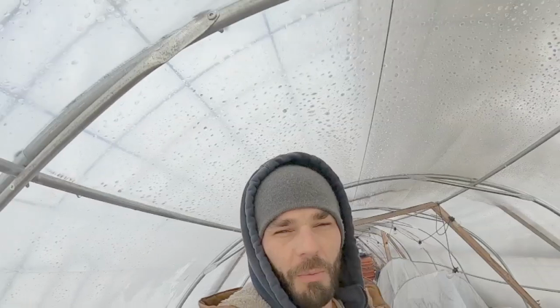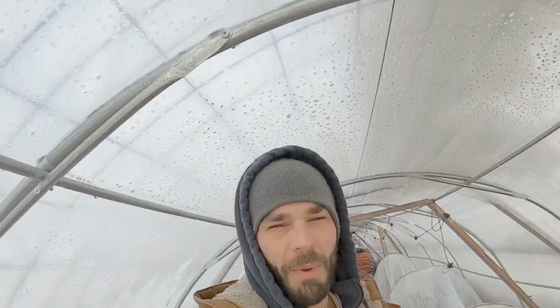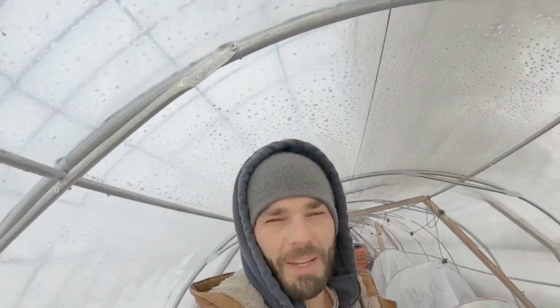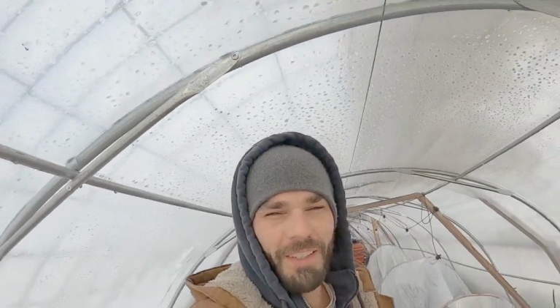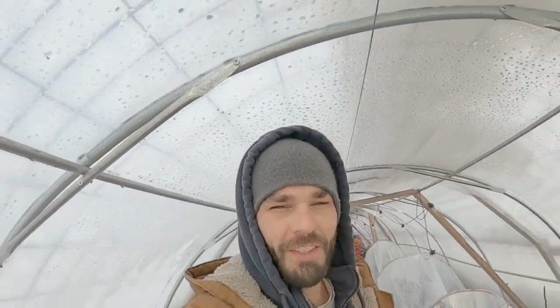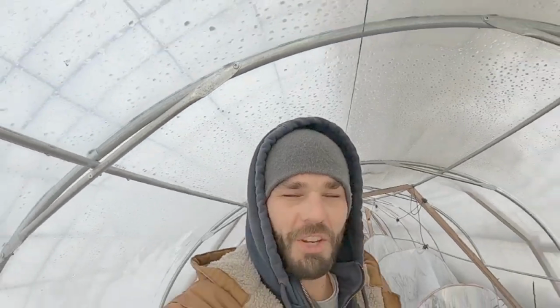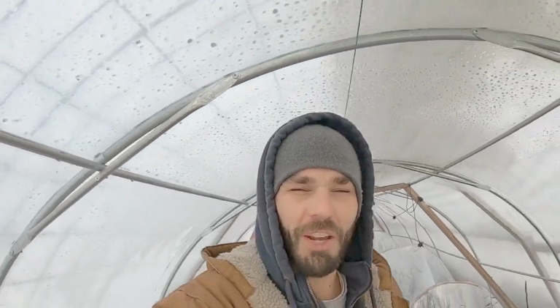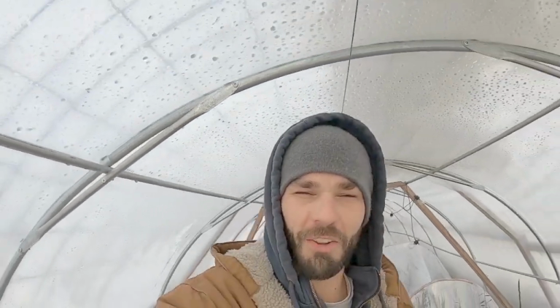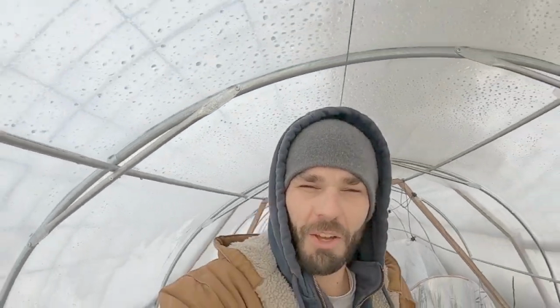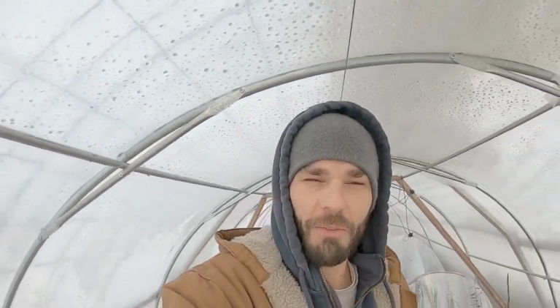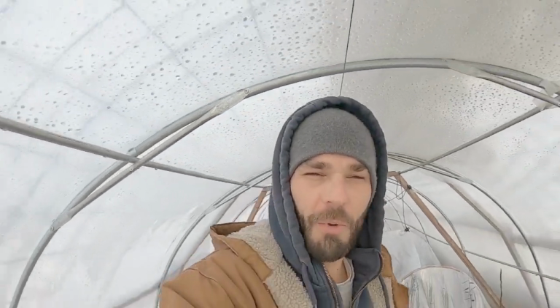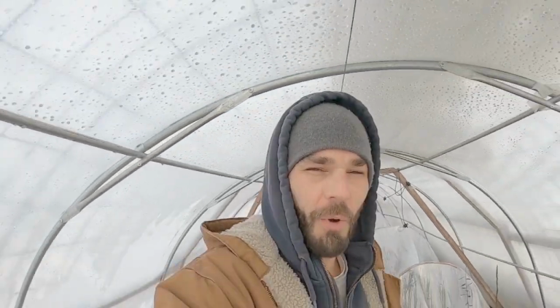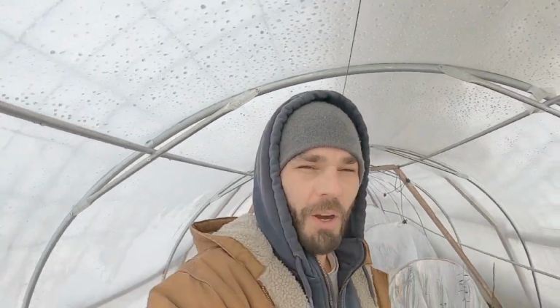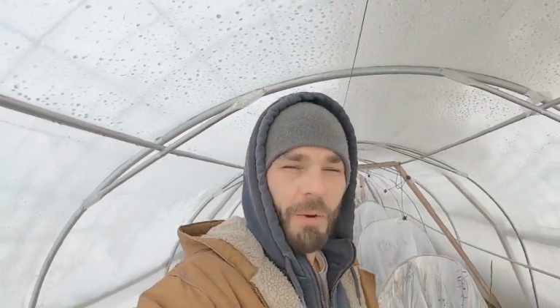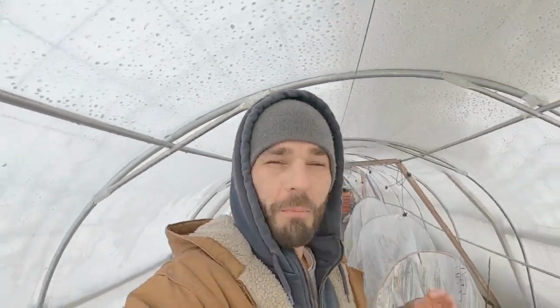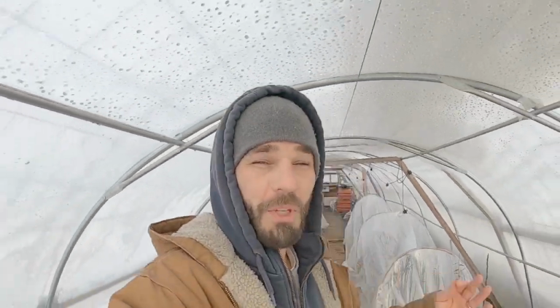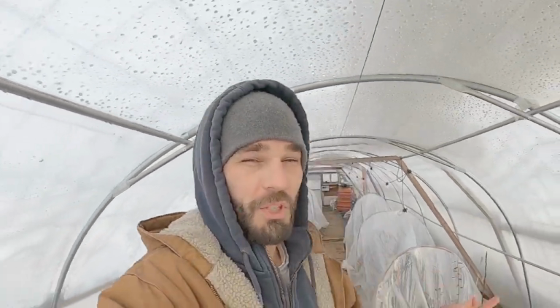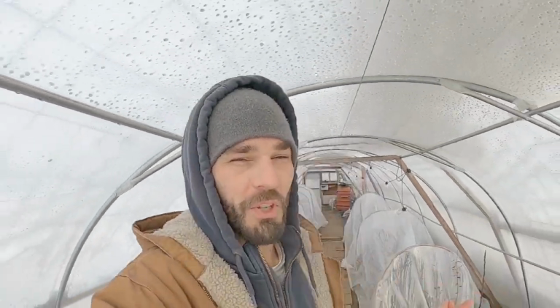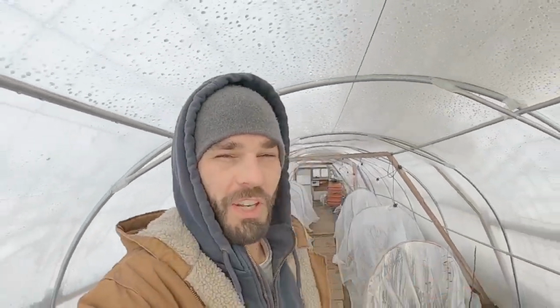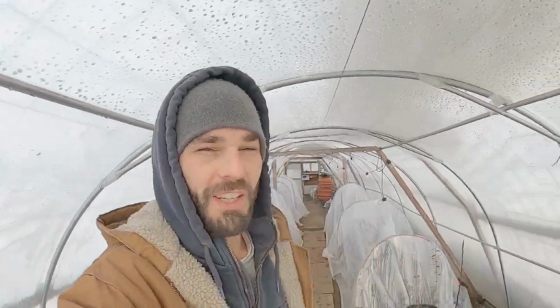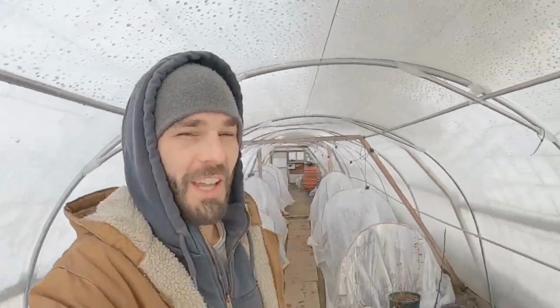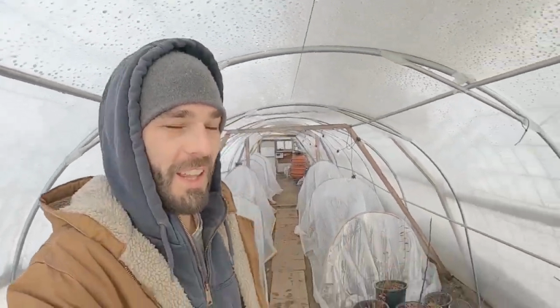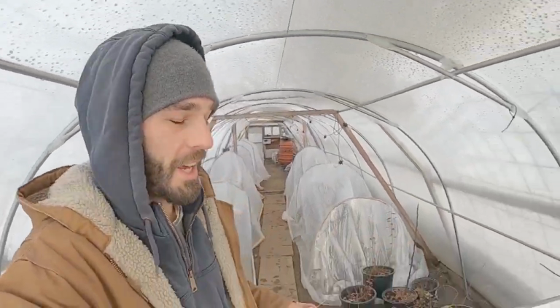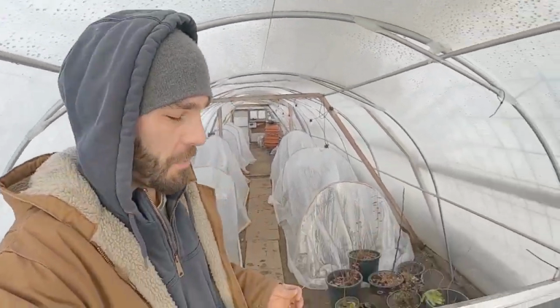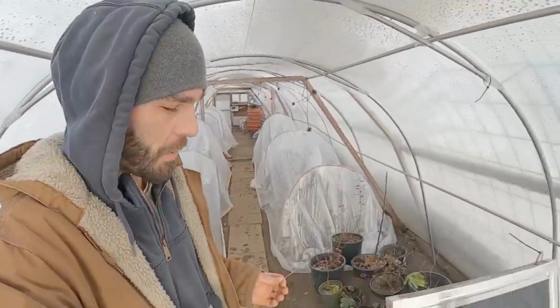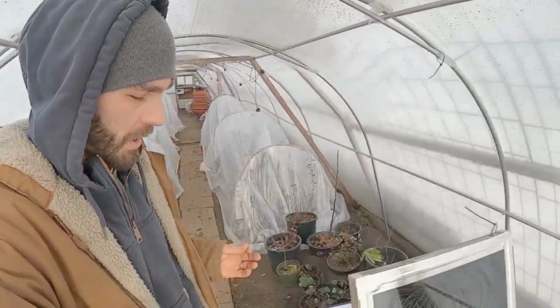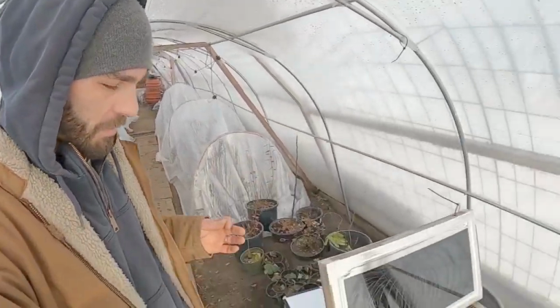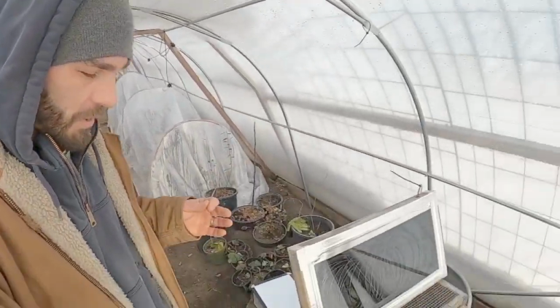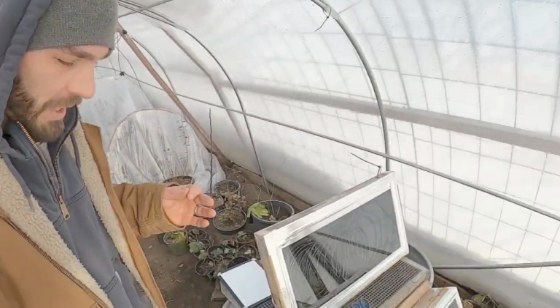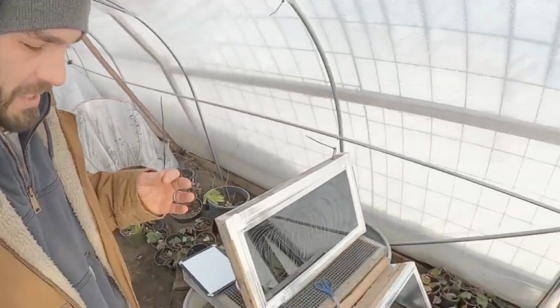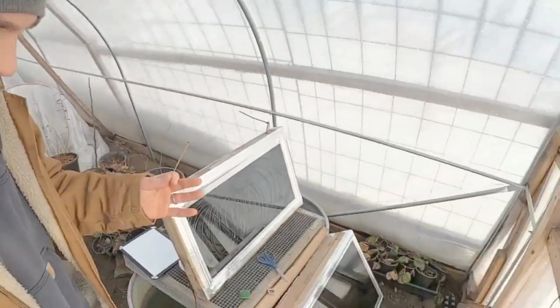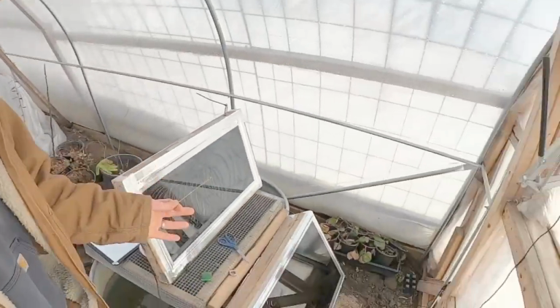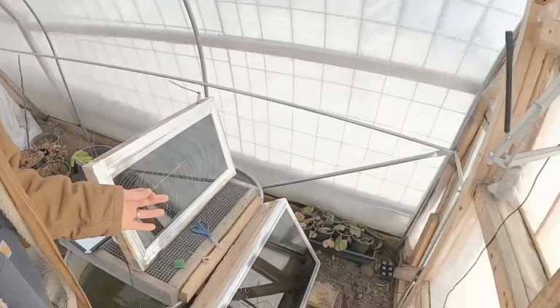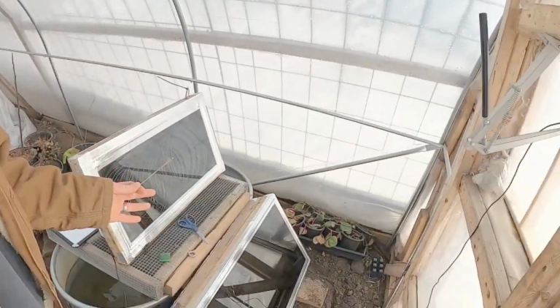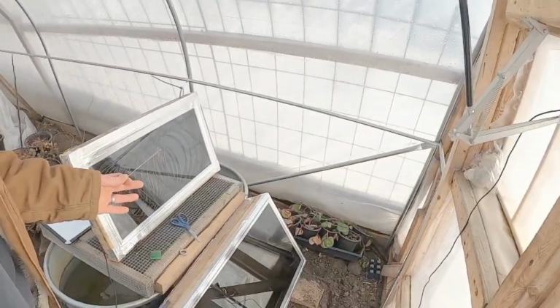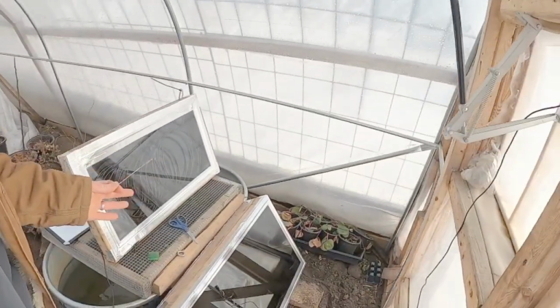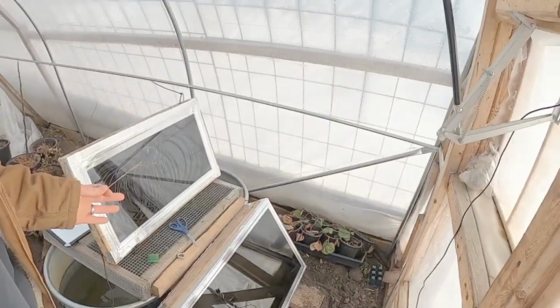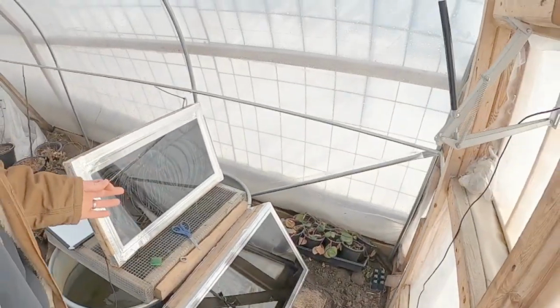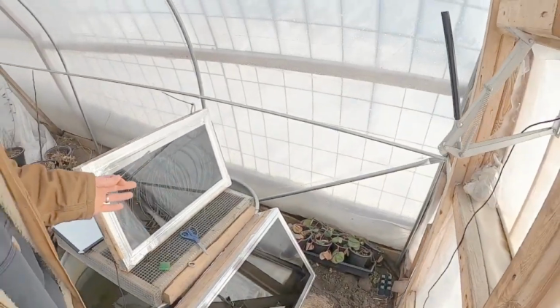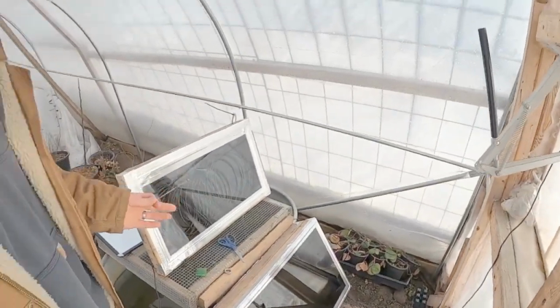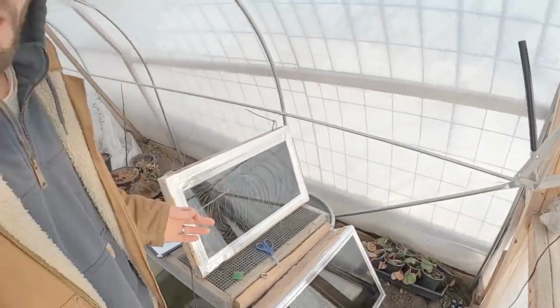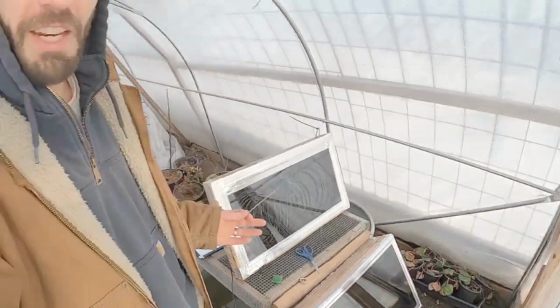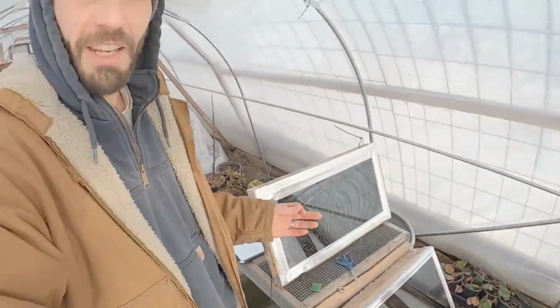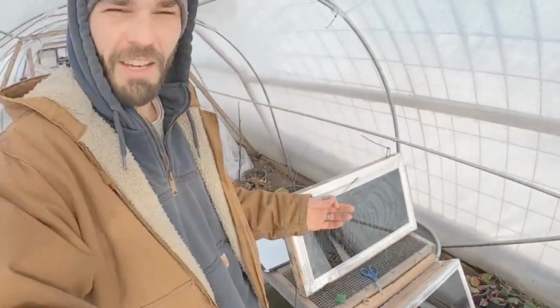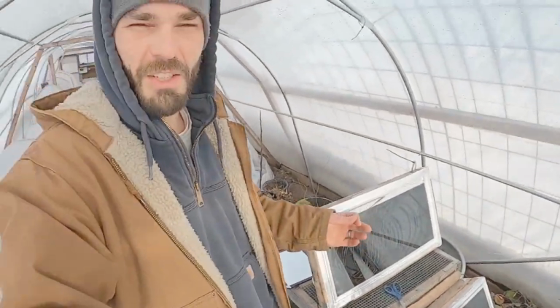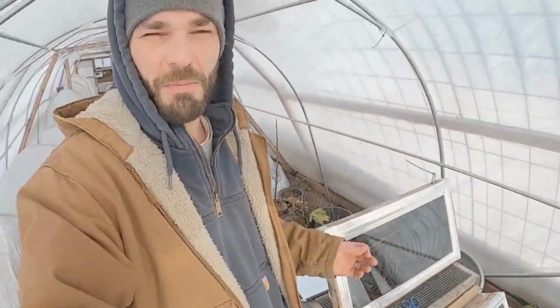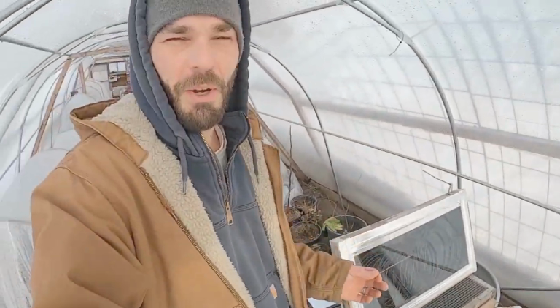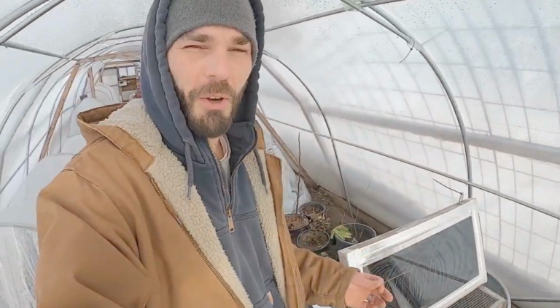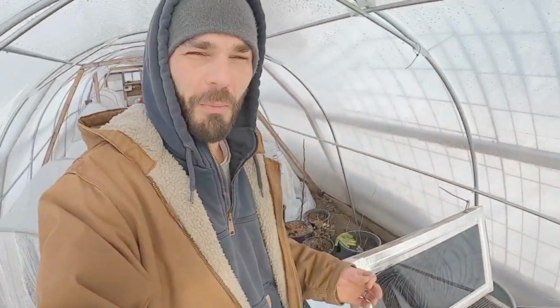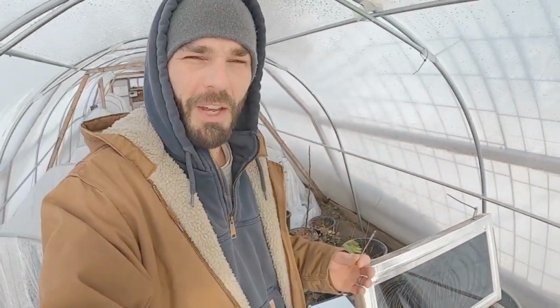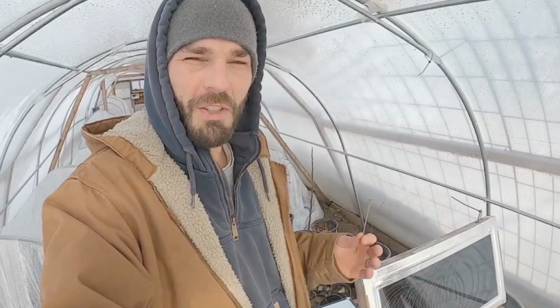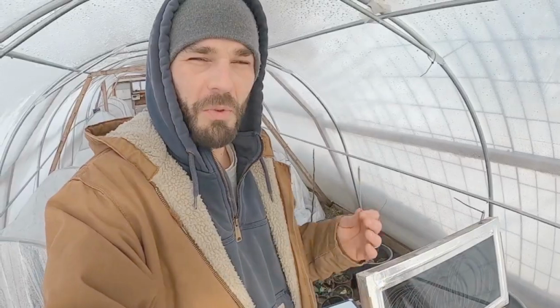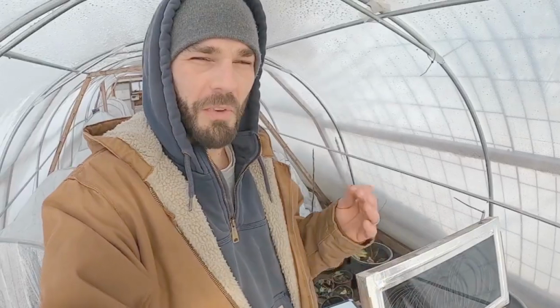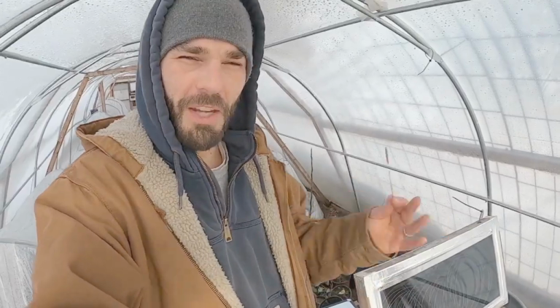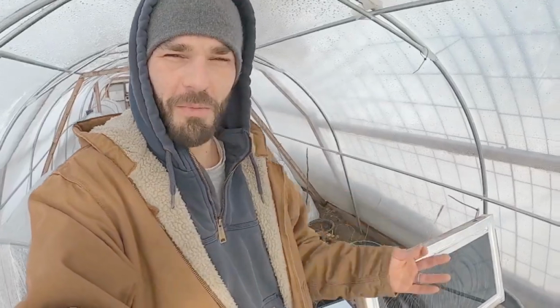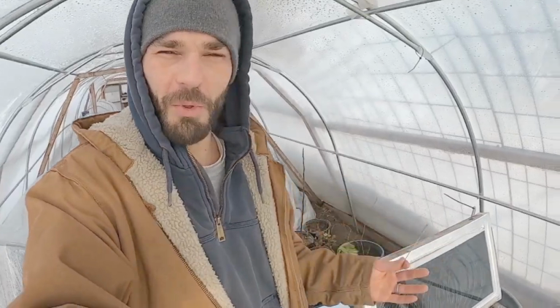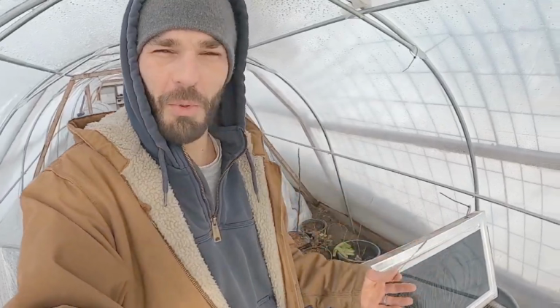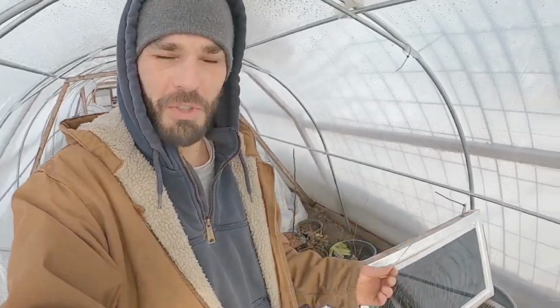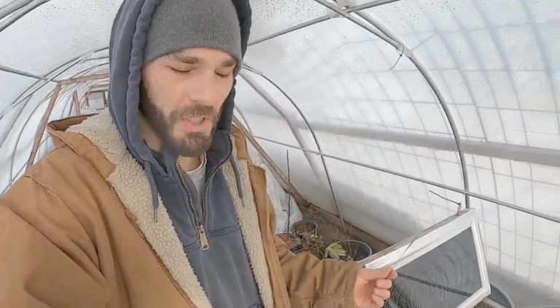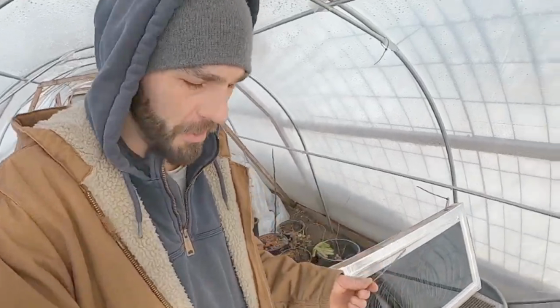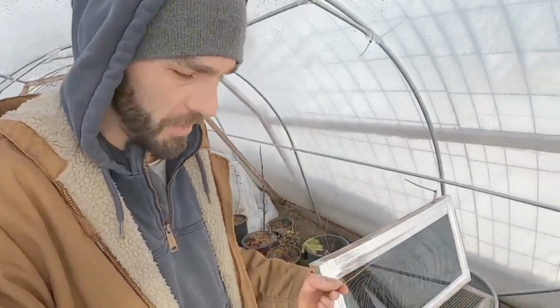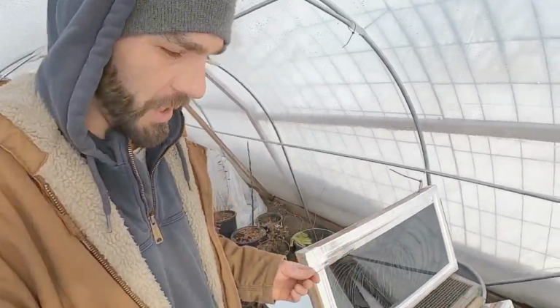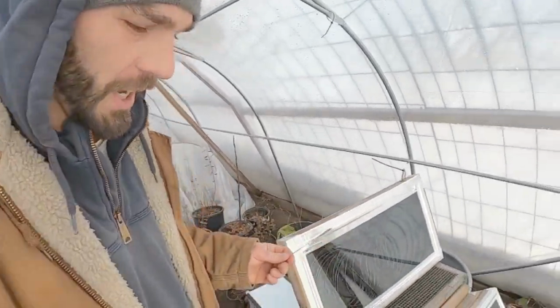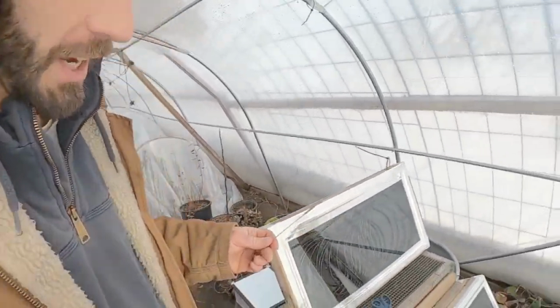Welcome back to the channel everyone. Be sure to hit that like button if you like seeing all our little free heating experiments. We've got some cool stuff today.